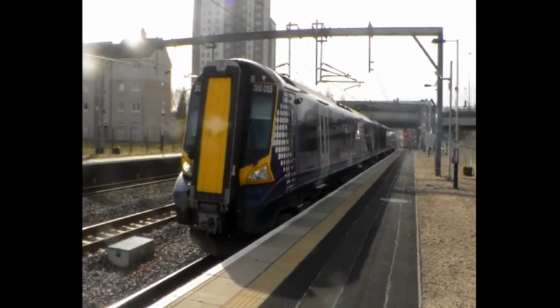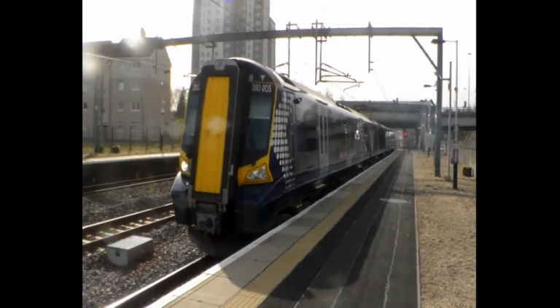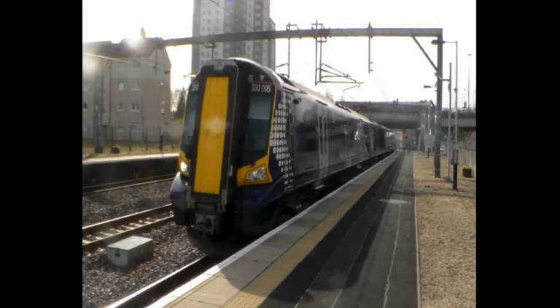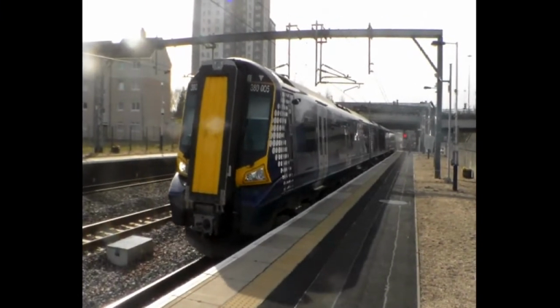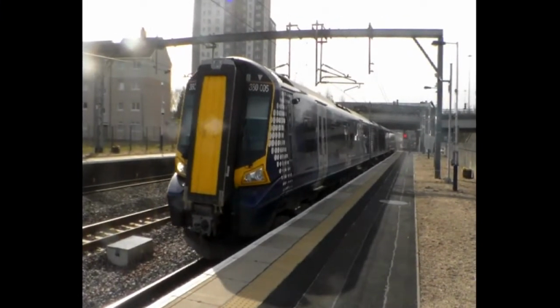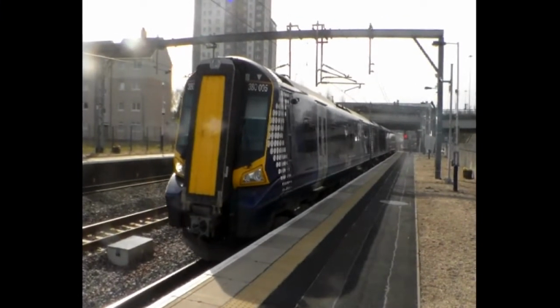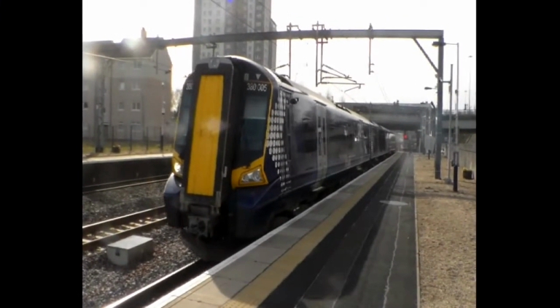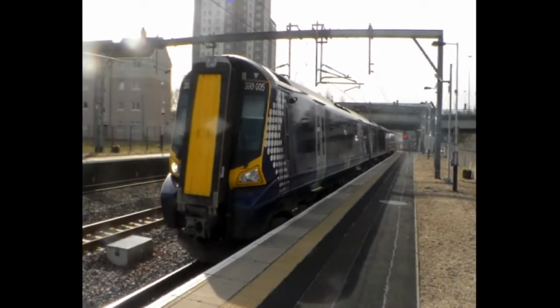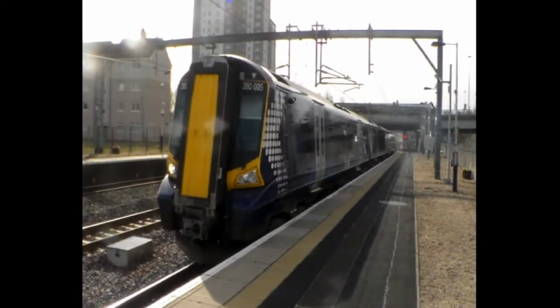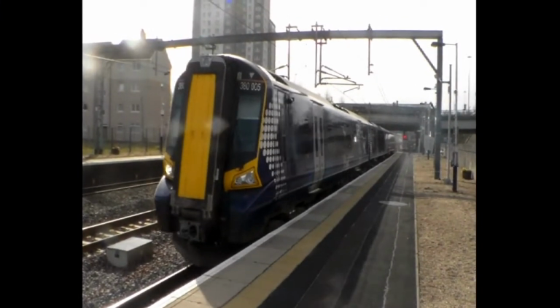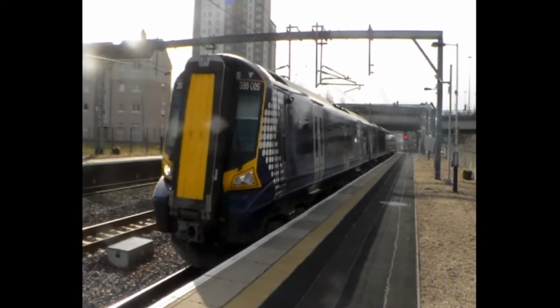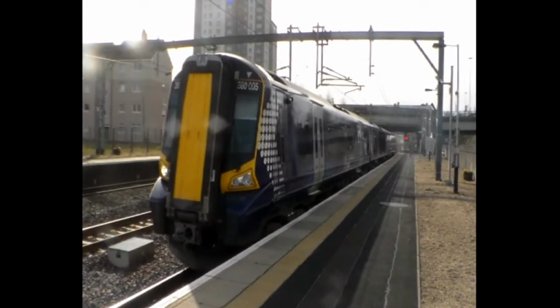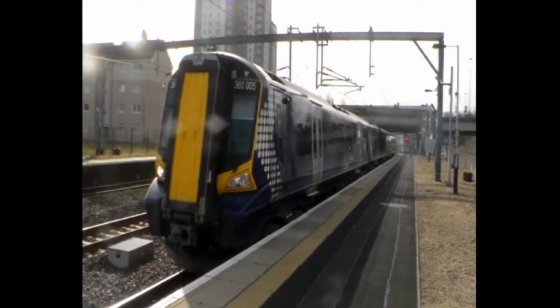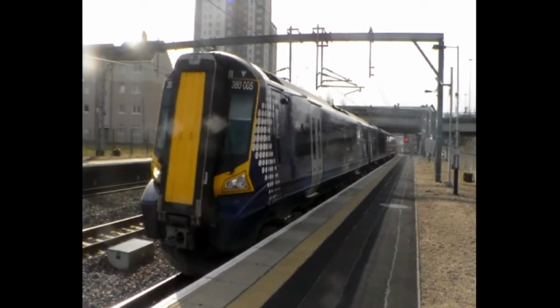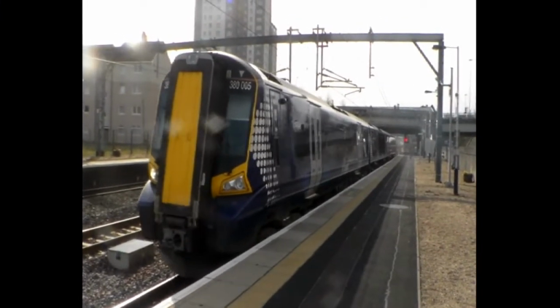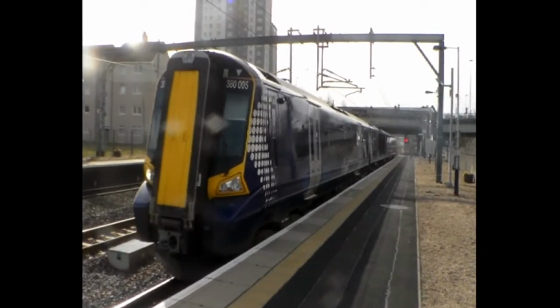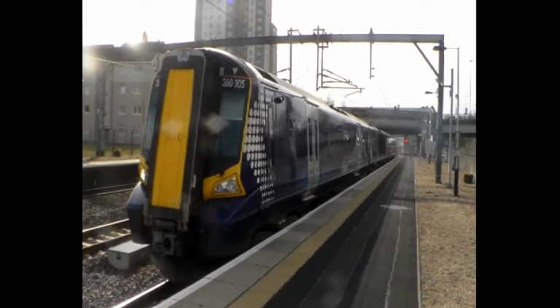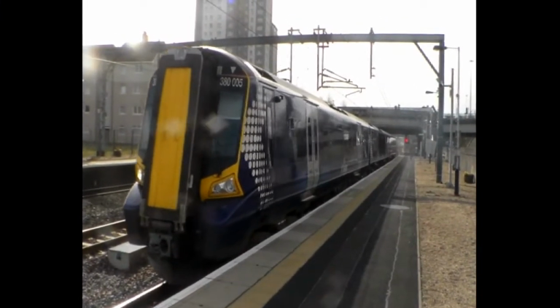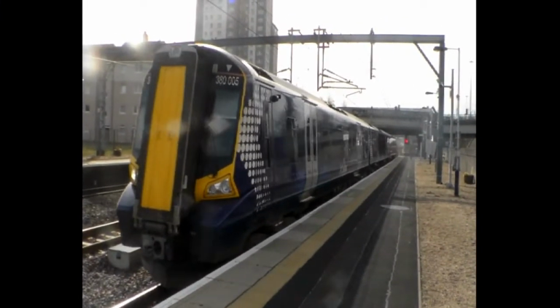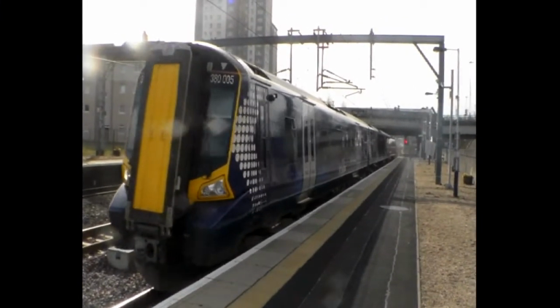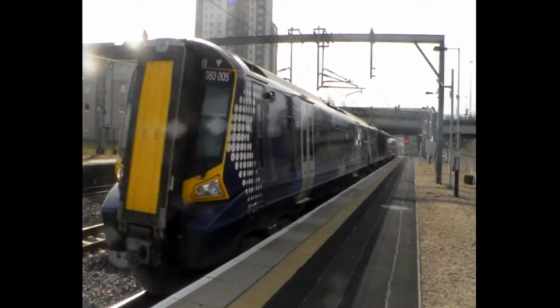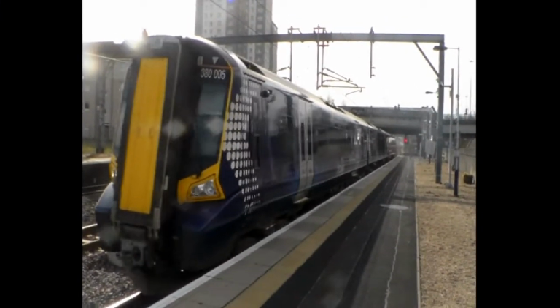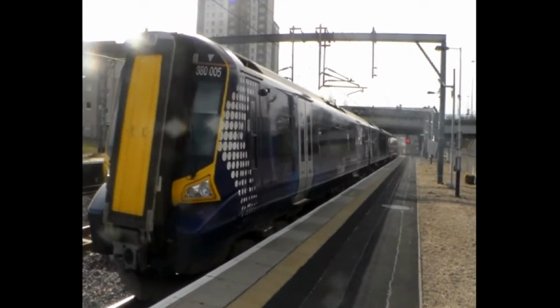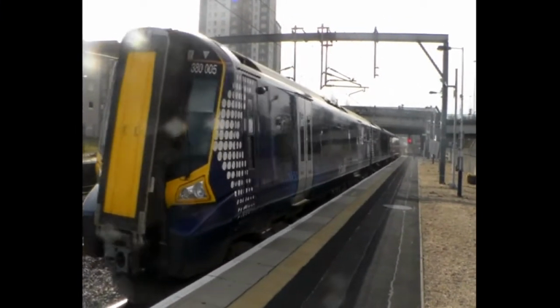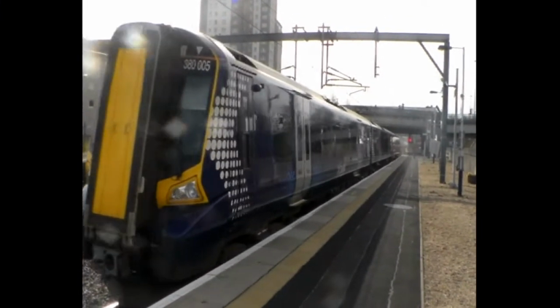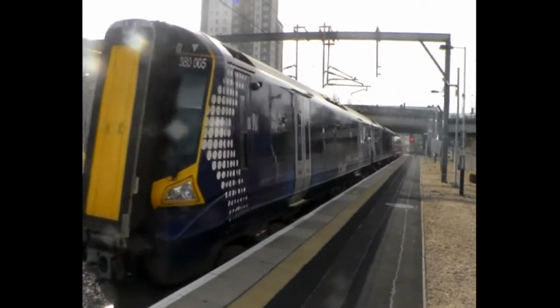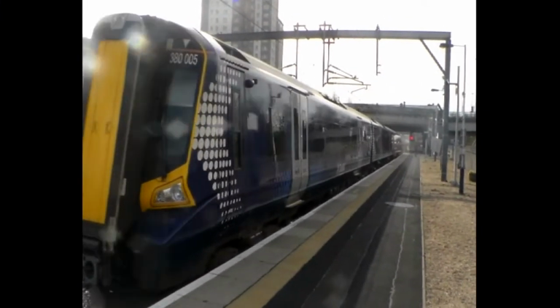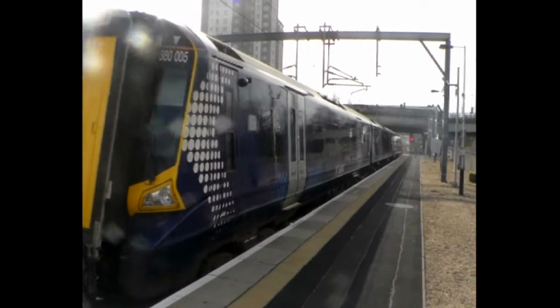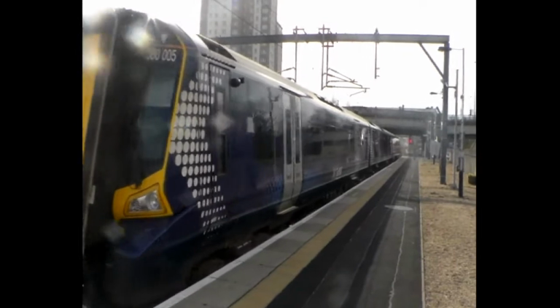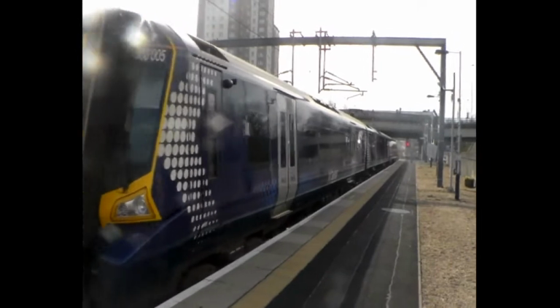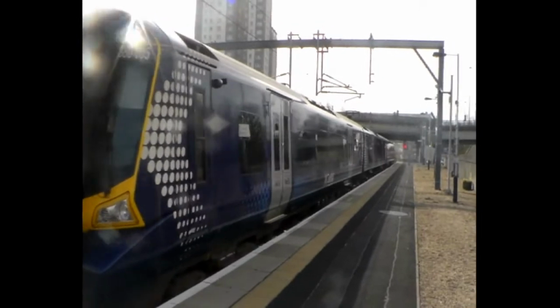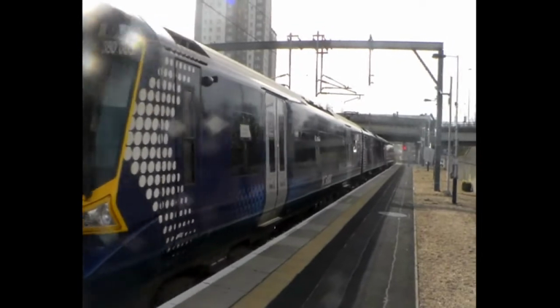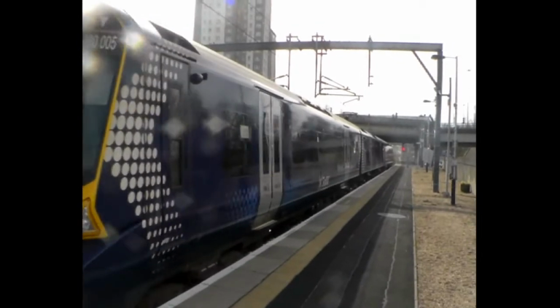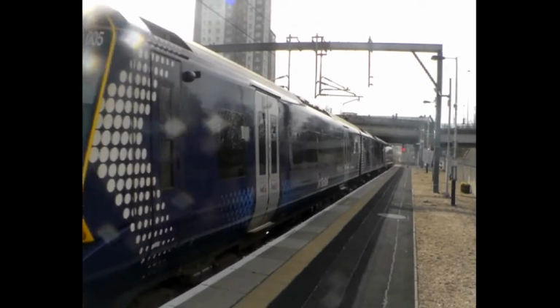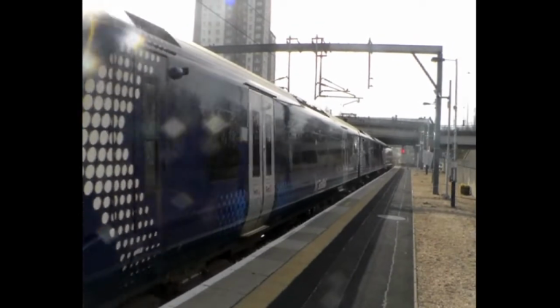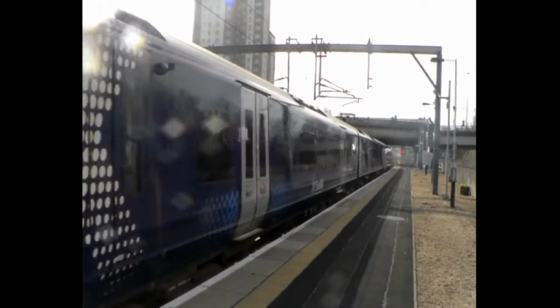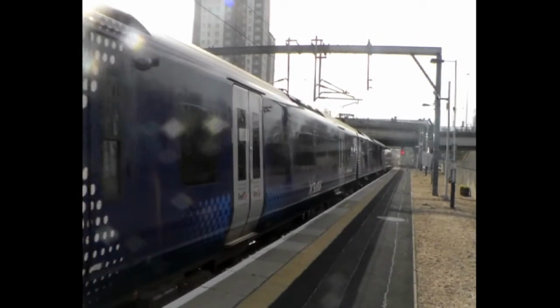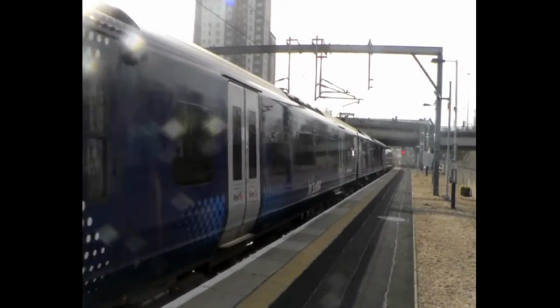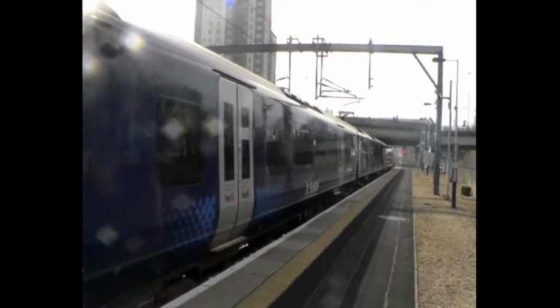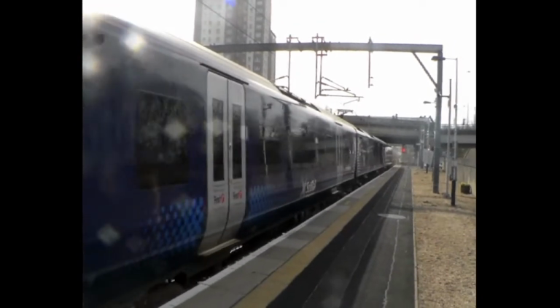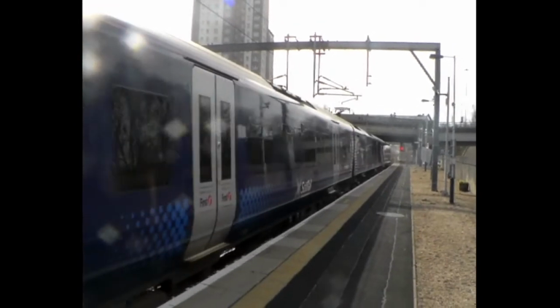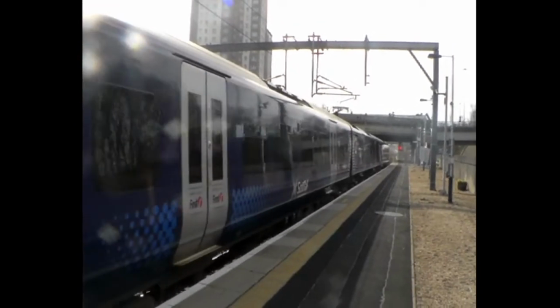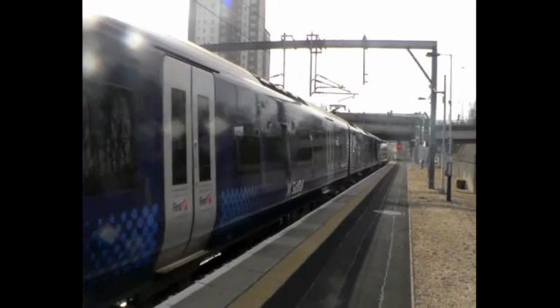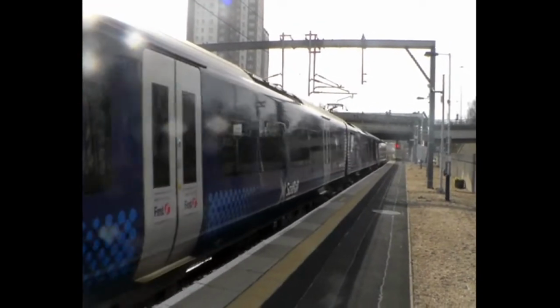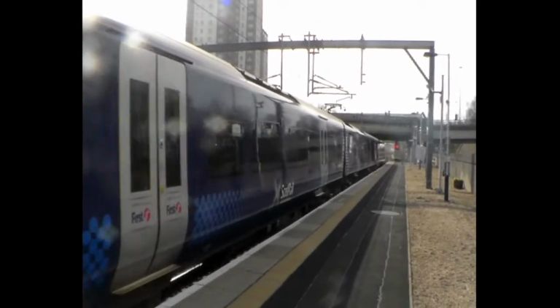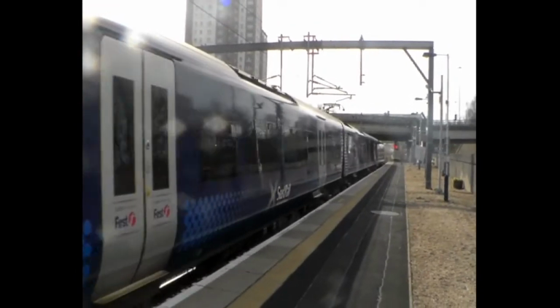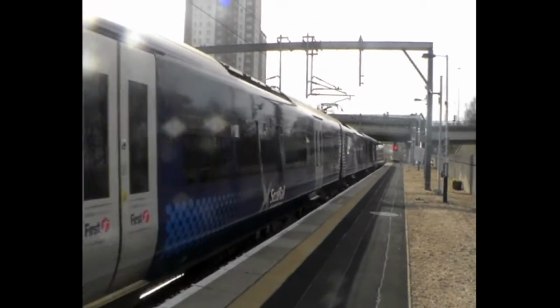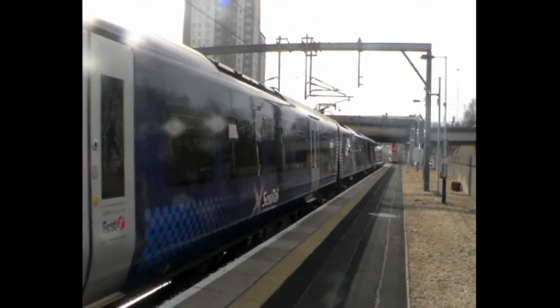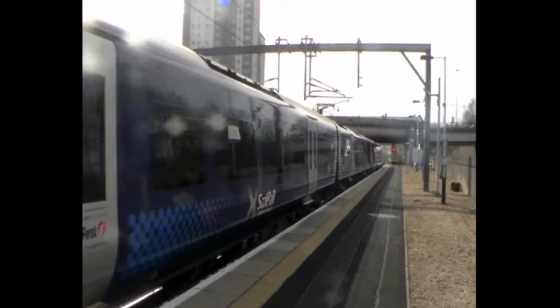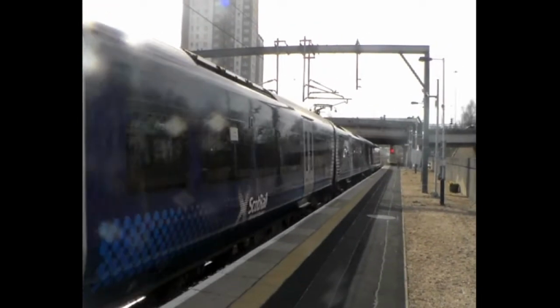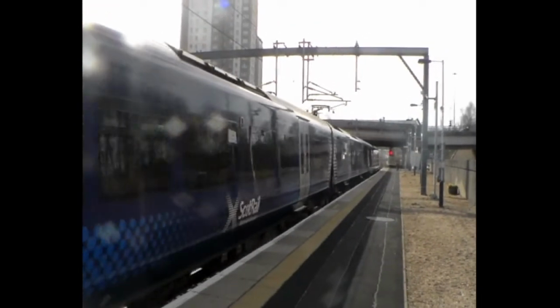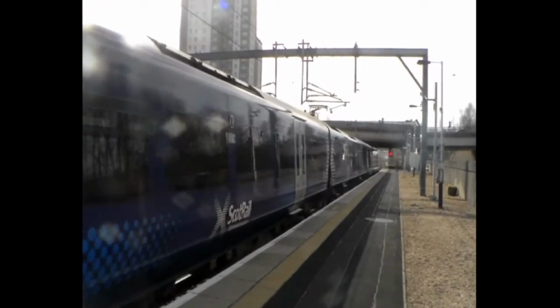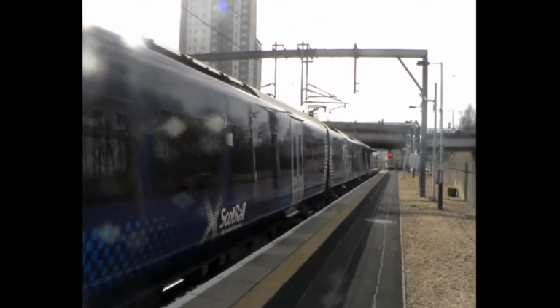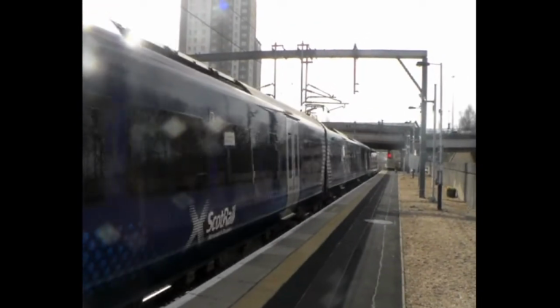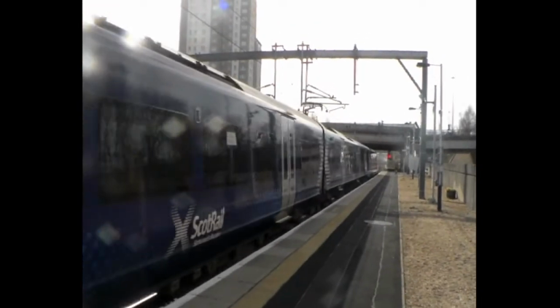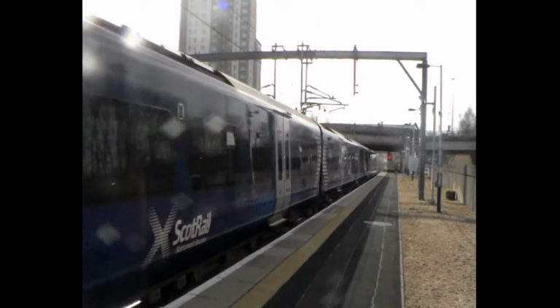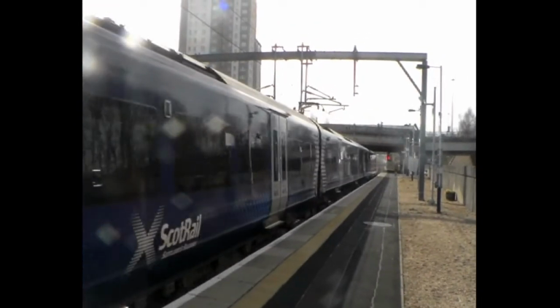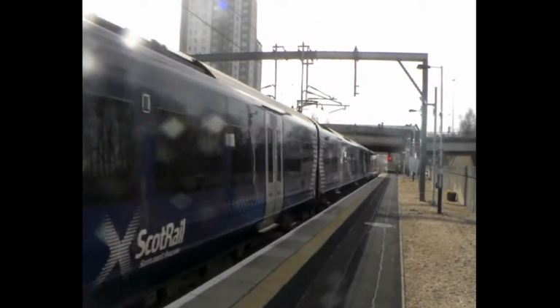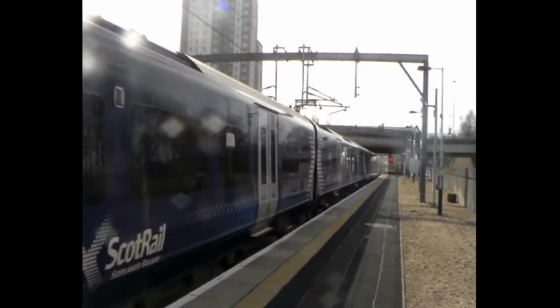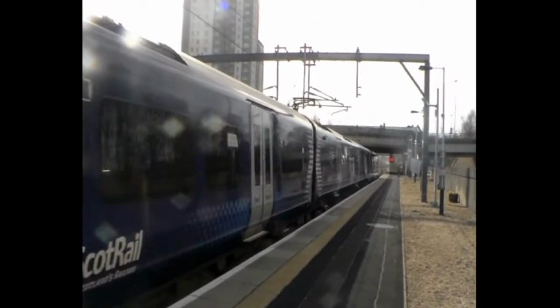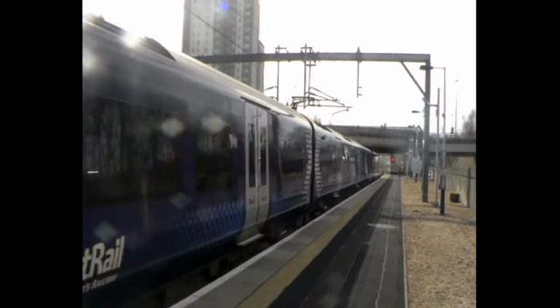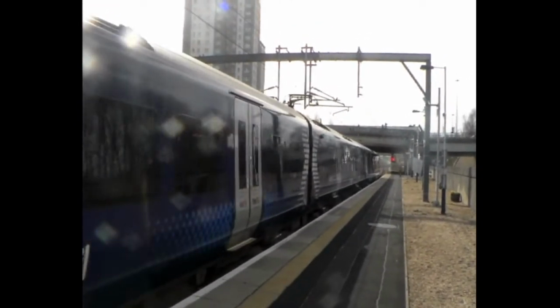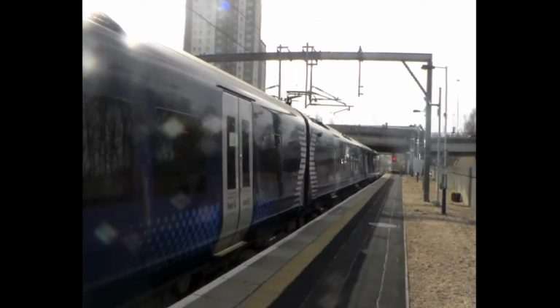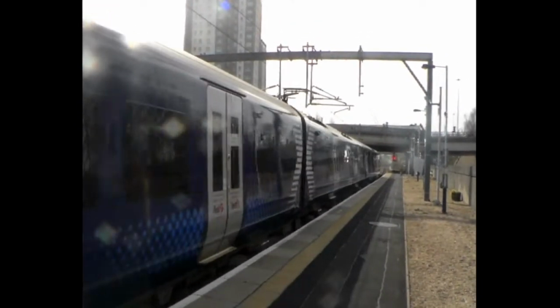There's 380 005, heading off with the 1651 first Scotrail service from Gourock to Glasgow.